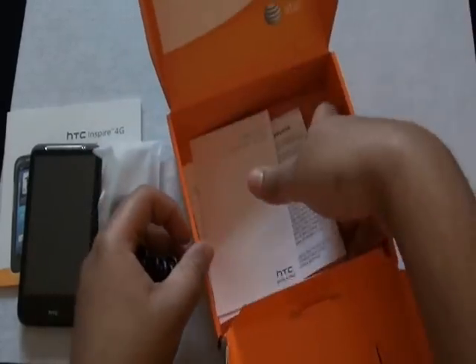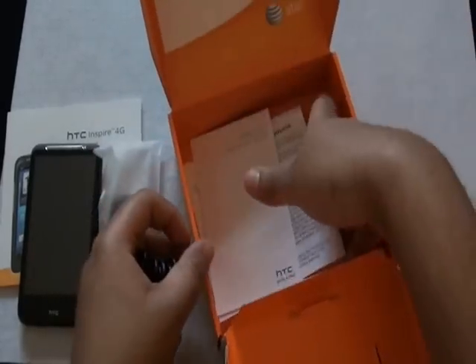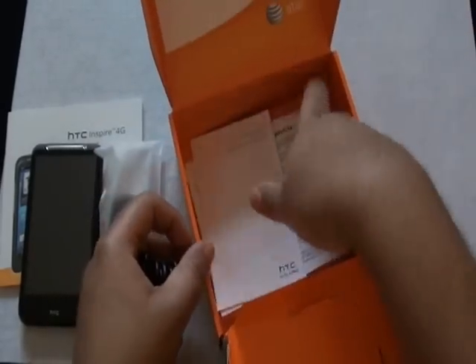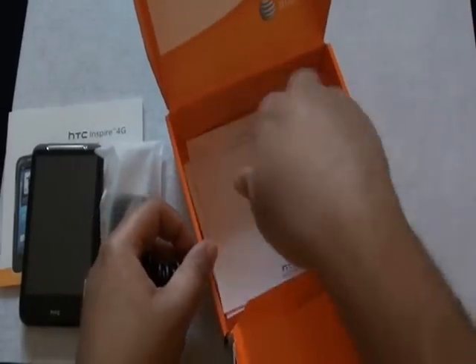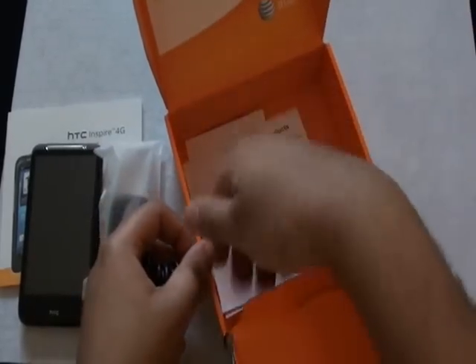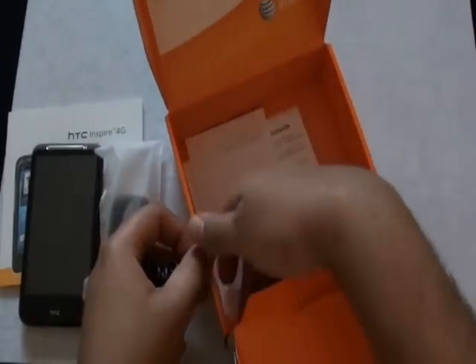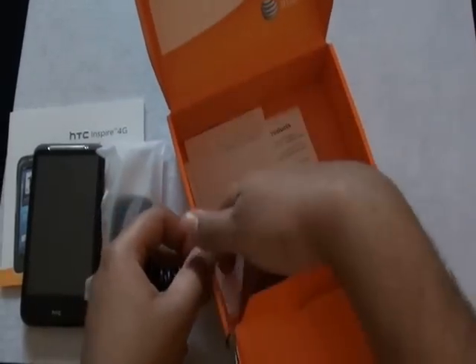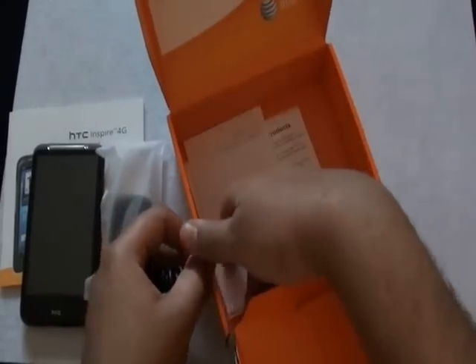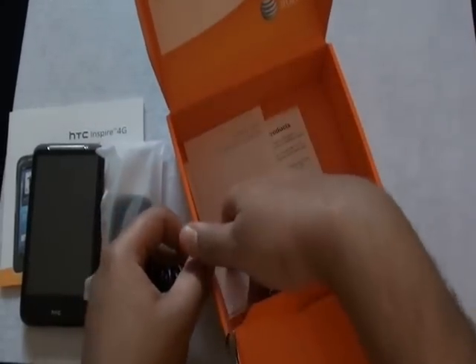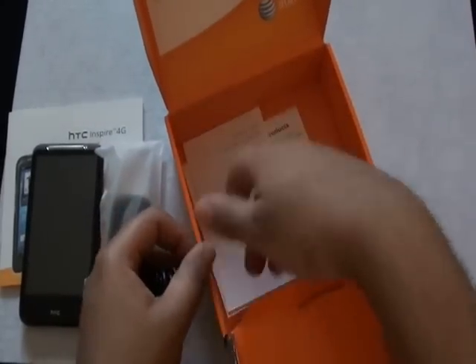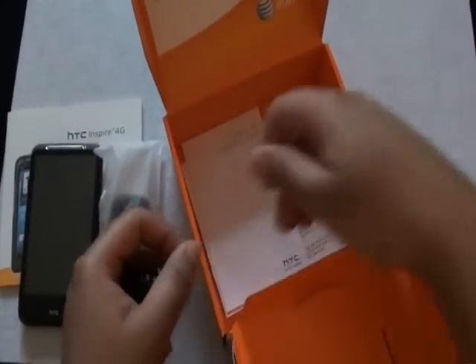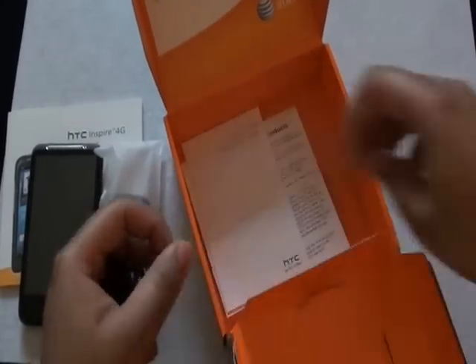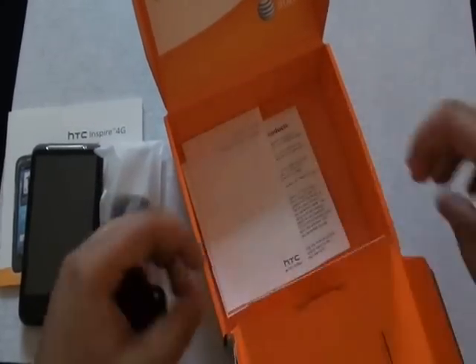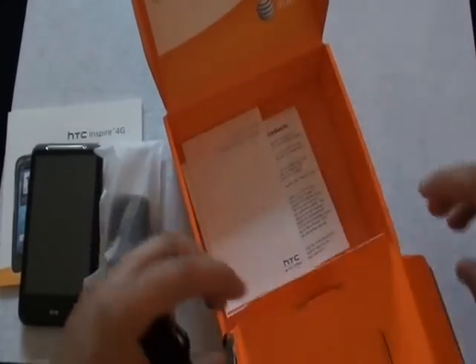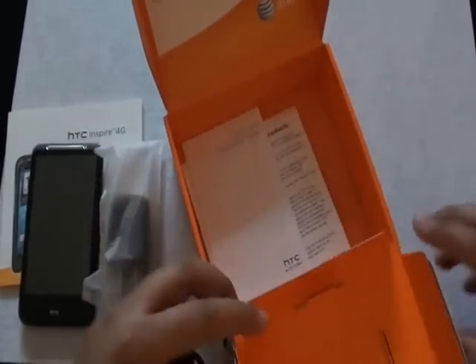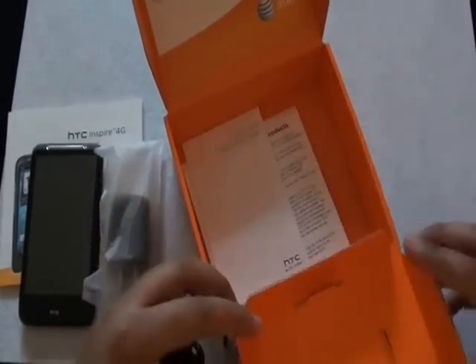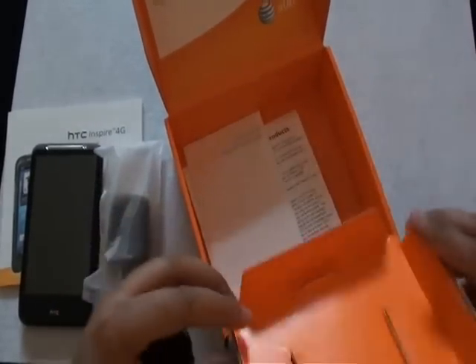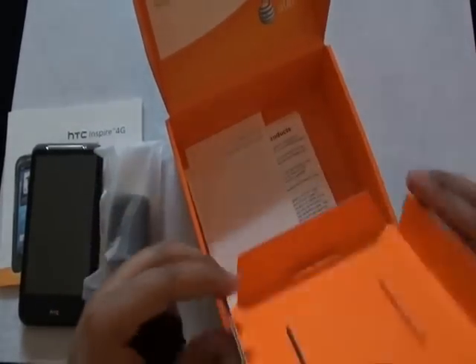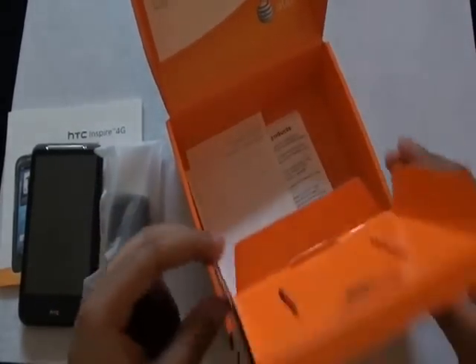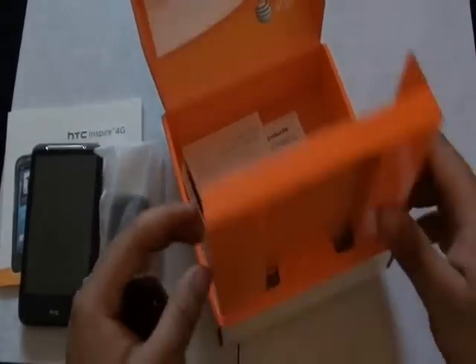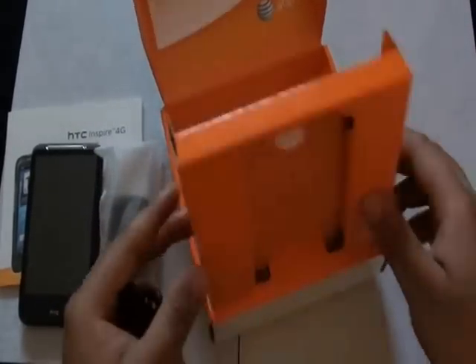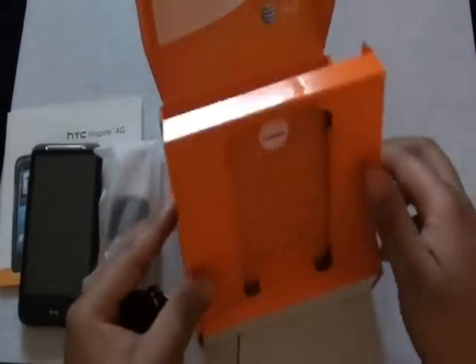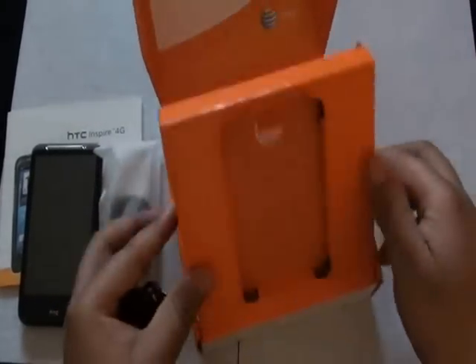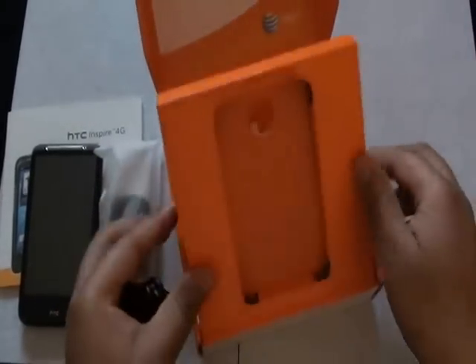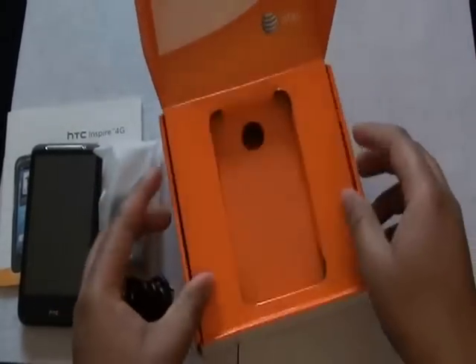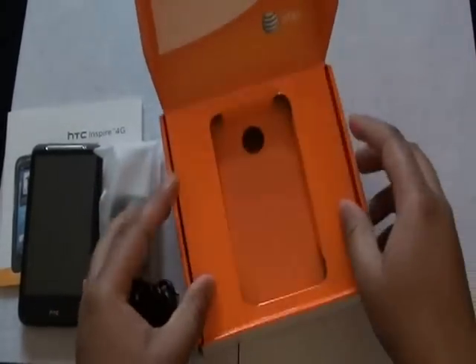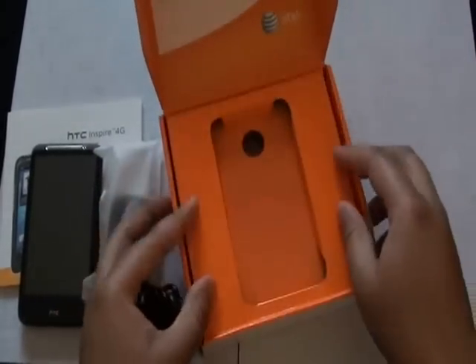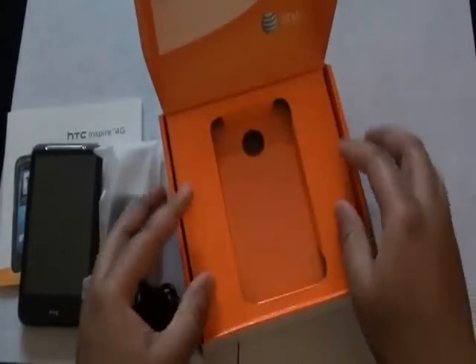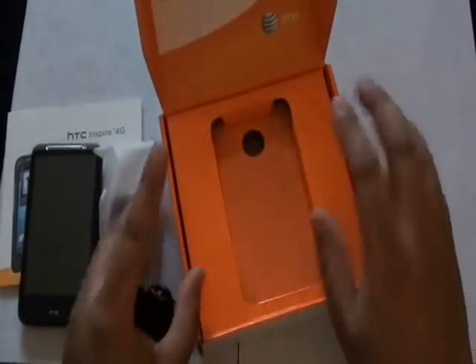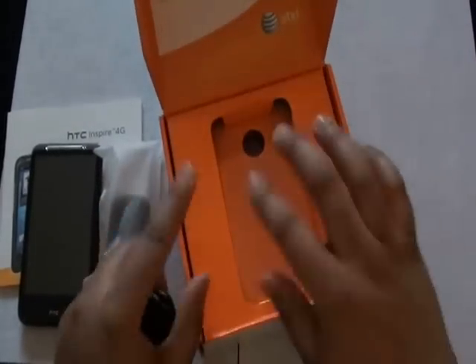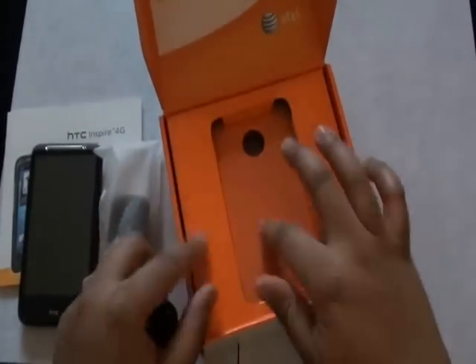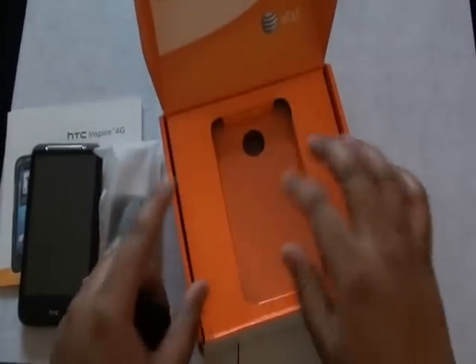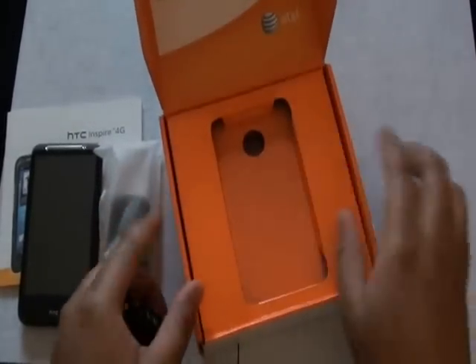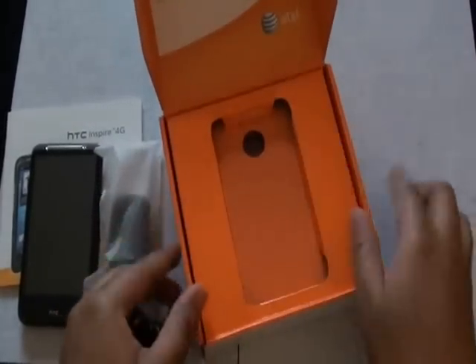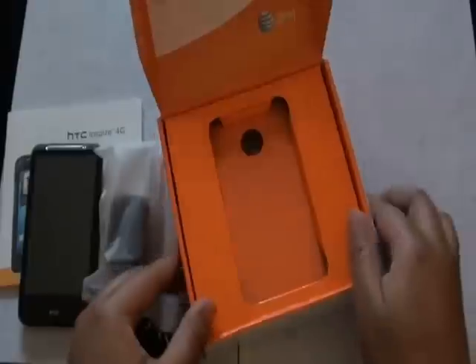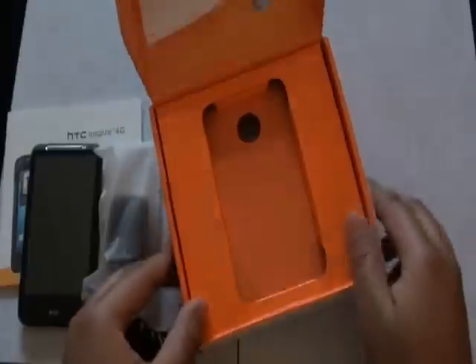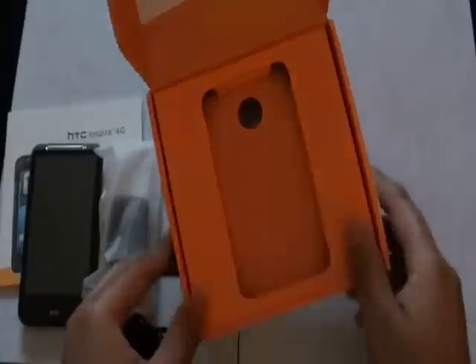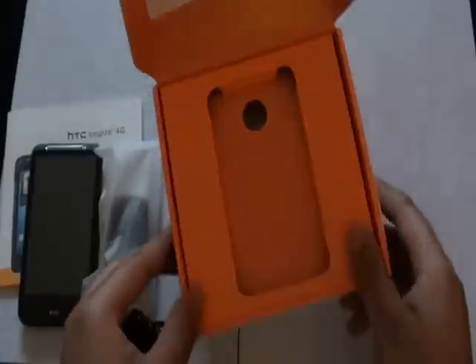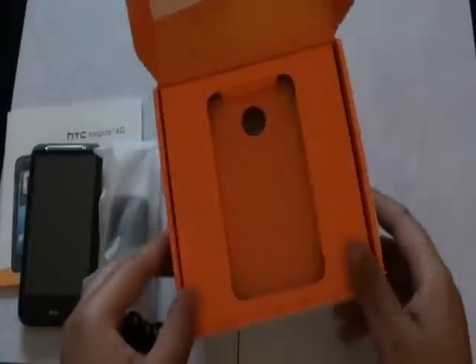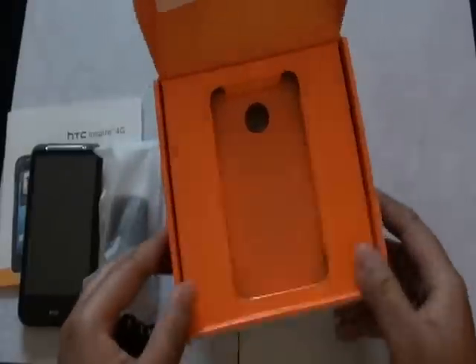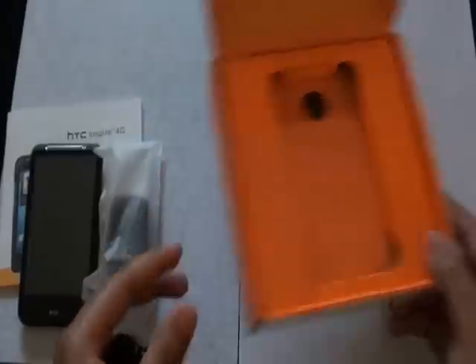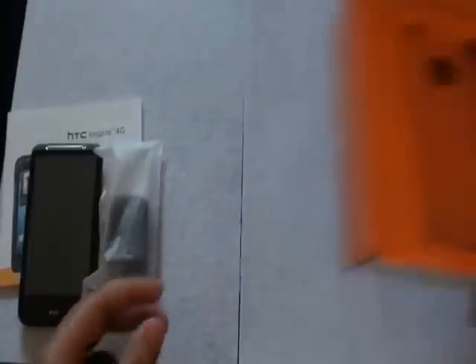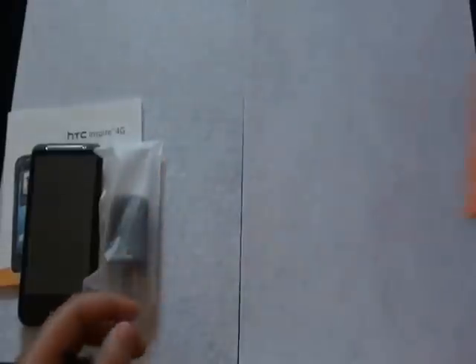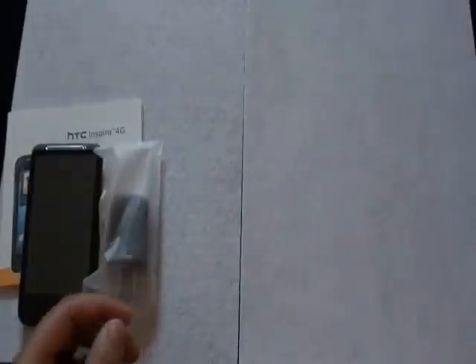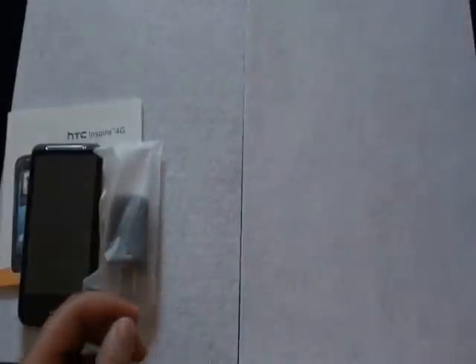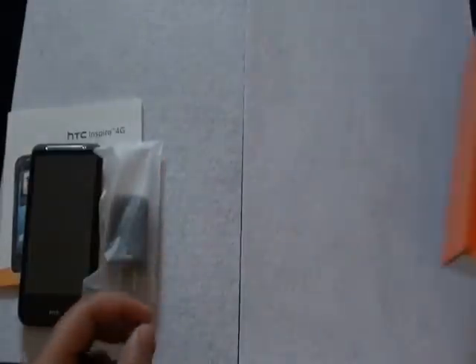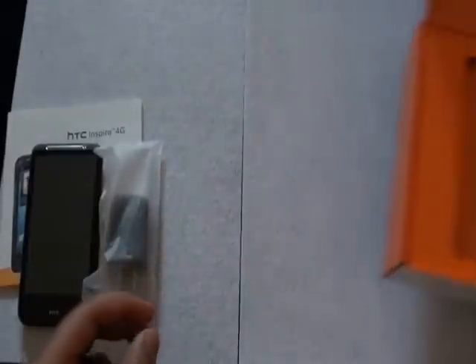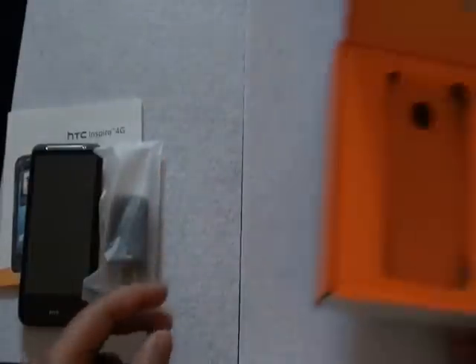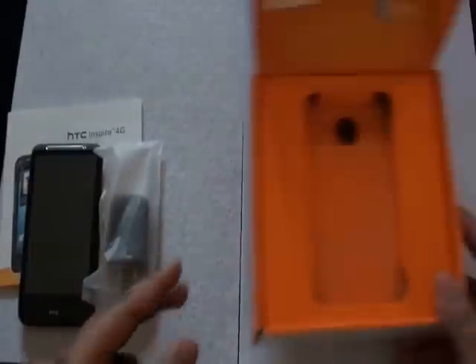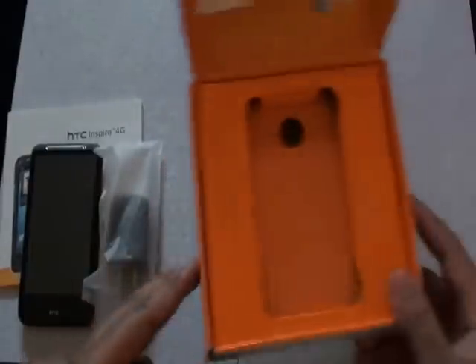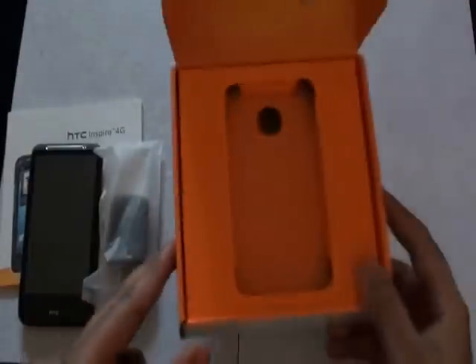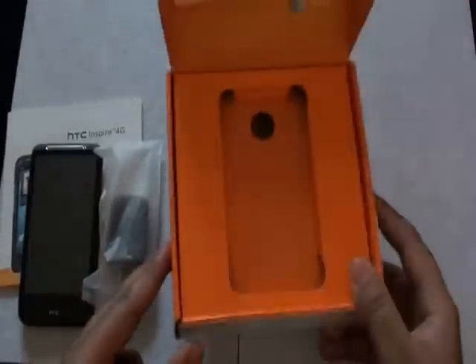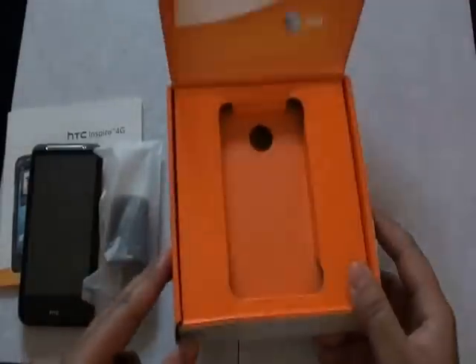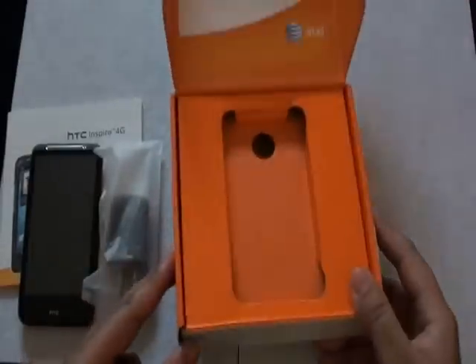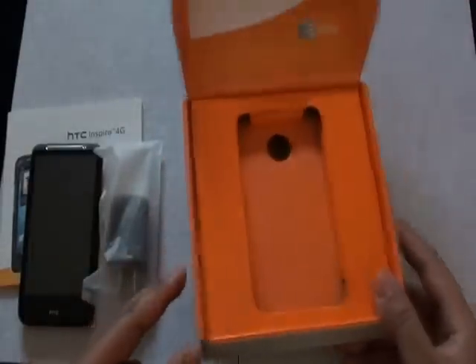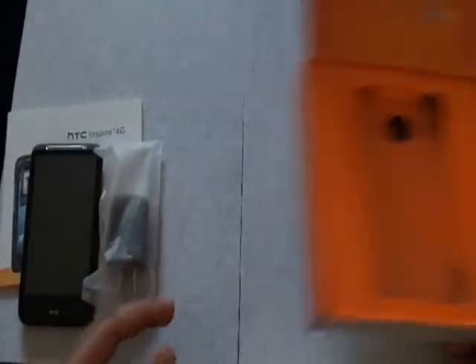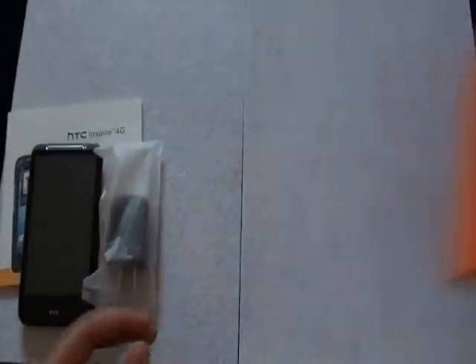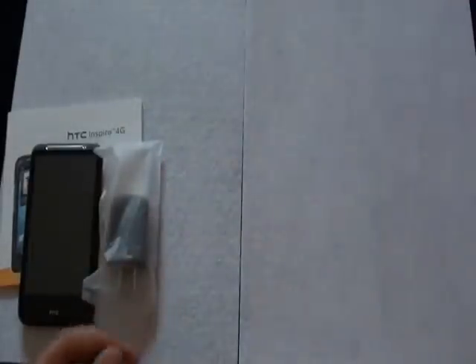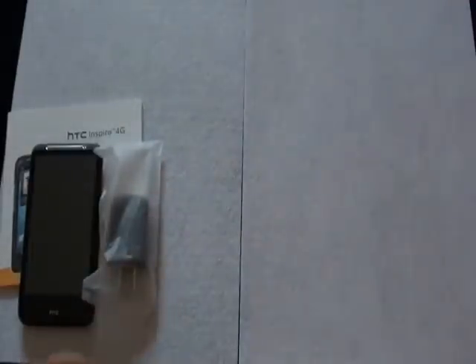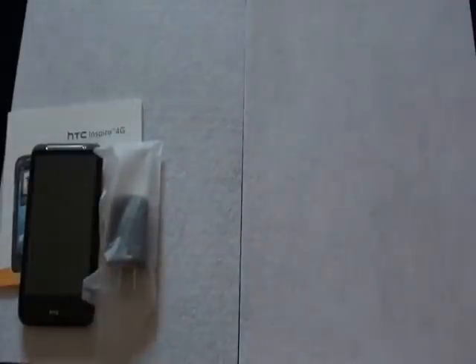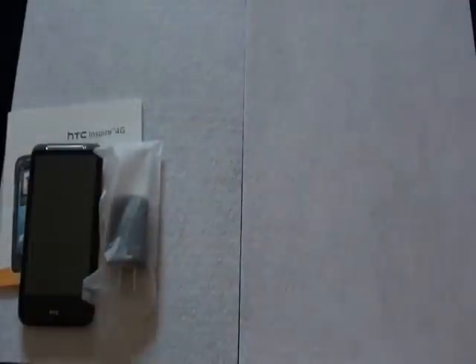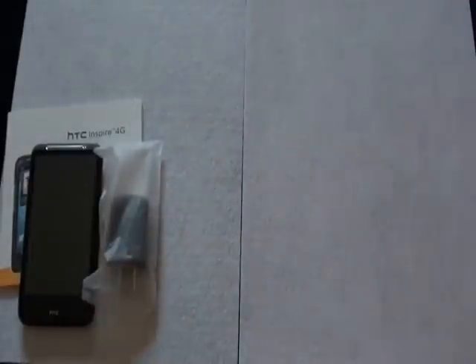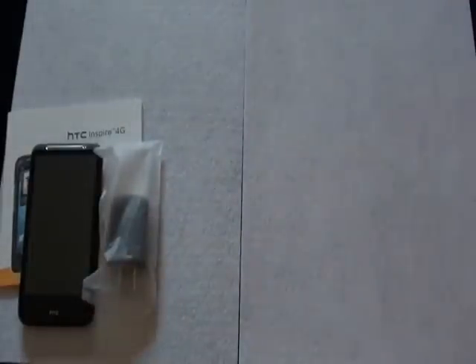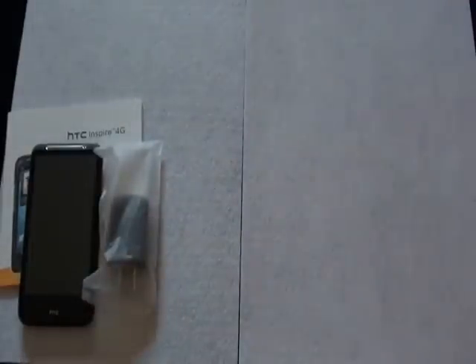We'll leave that in the package. I don't feel a battery in there, so it's already installed in the device itself. We'll put the package to the side.